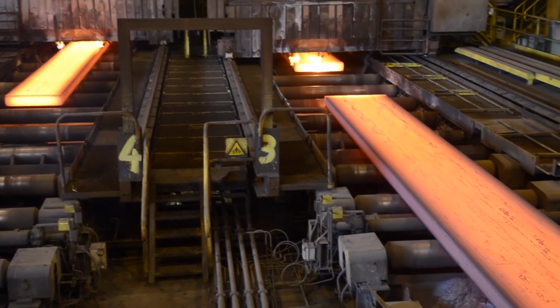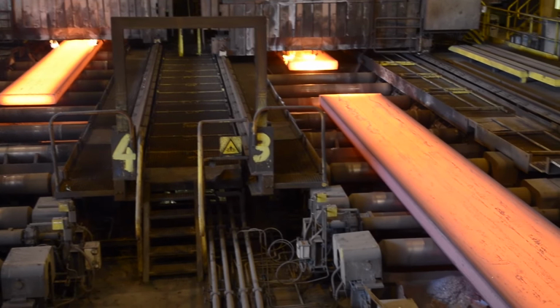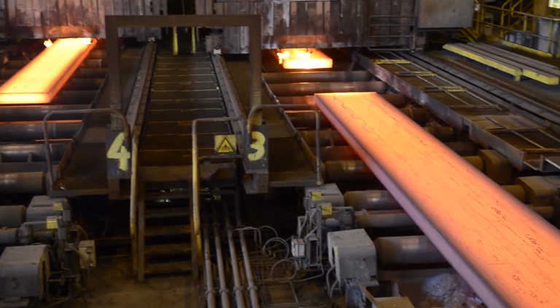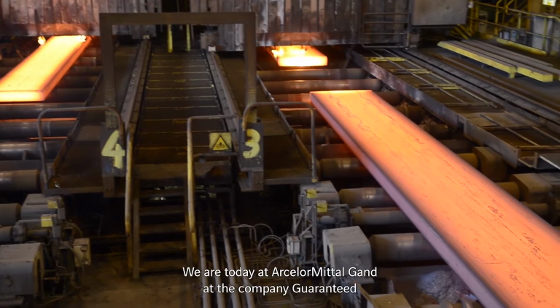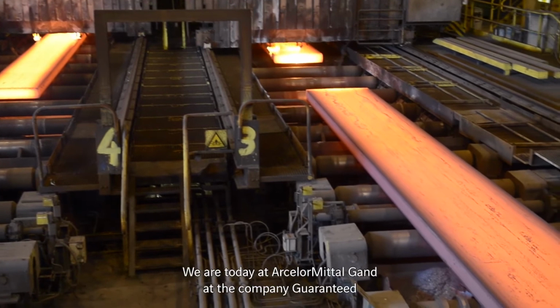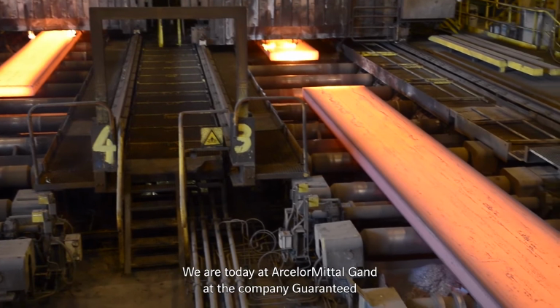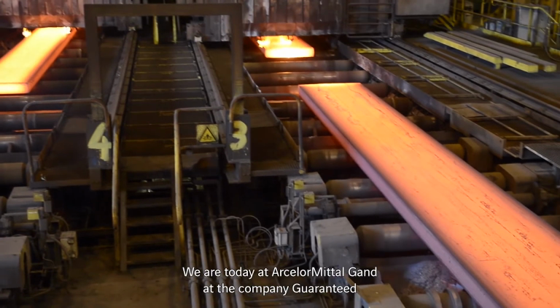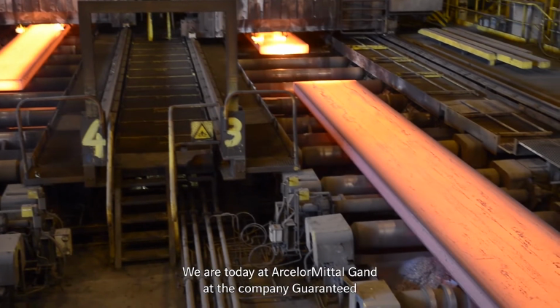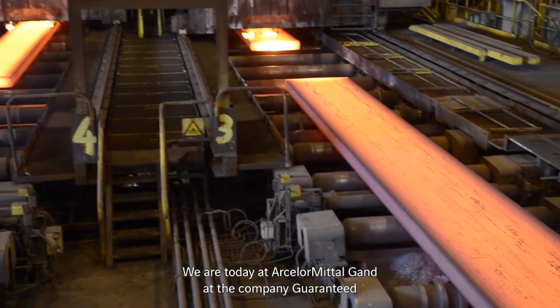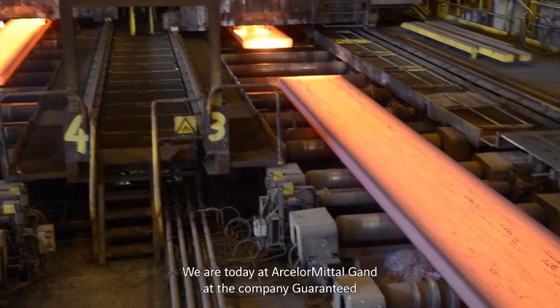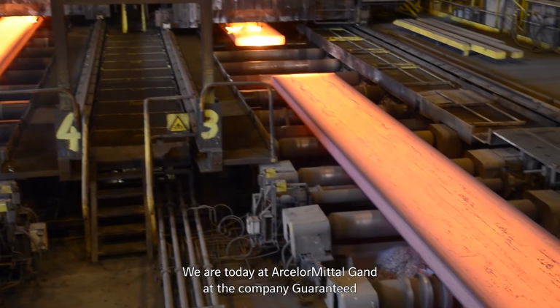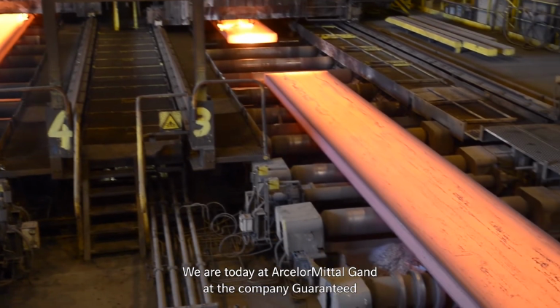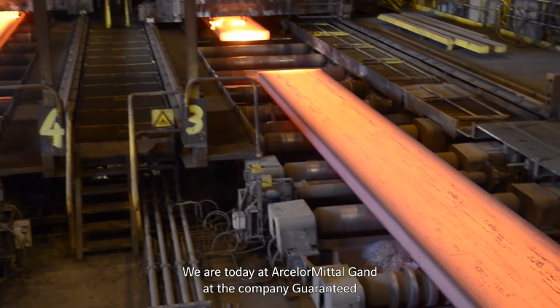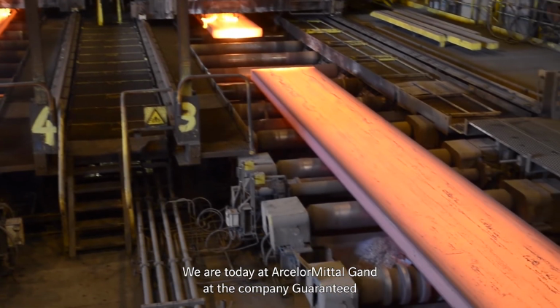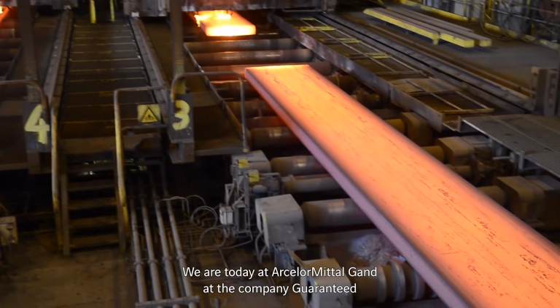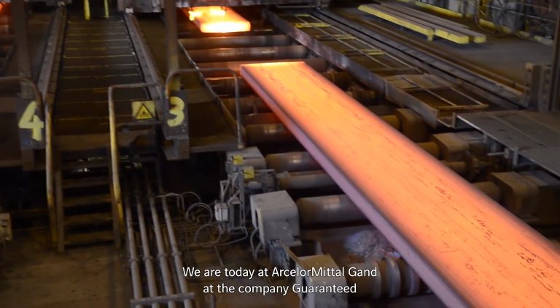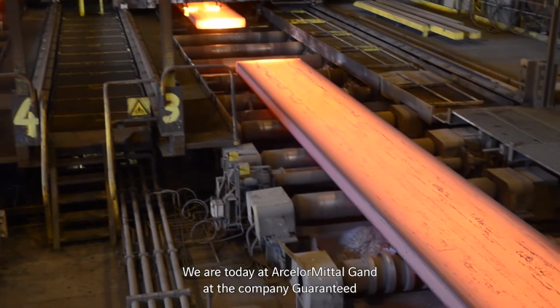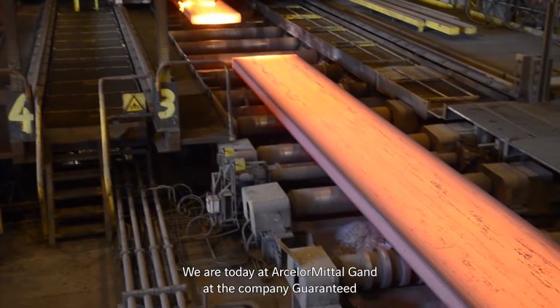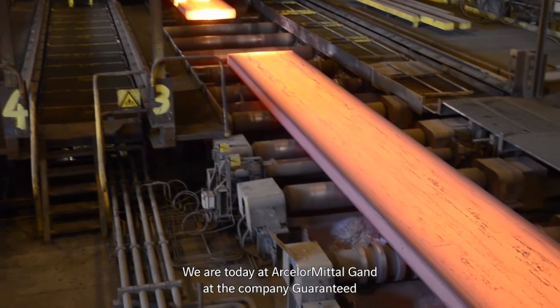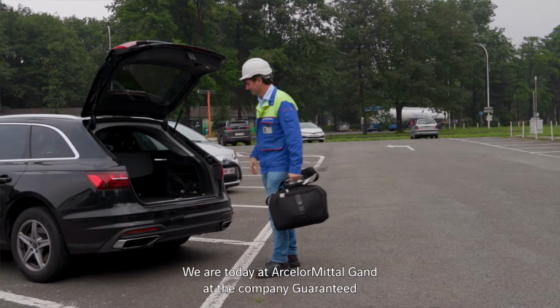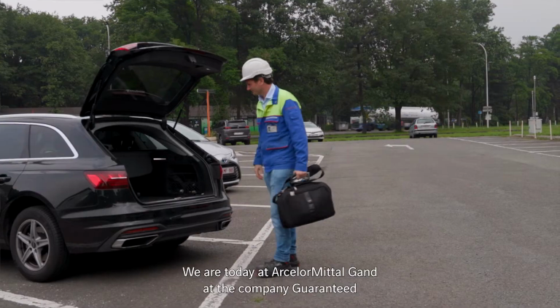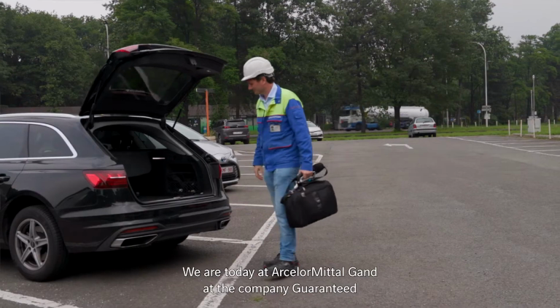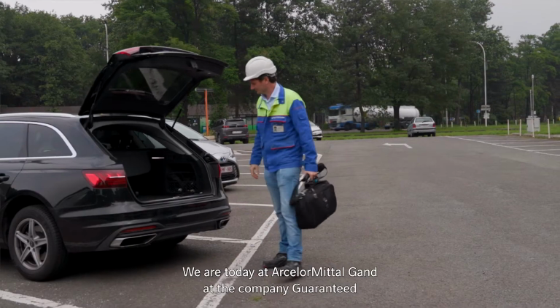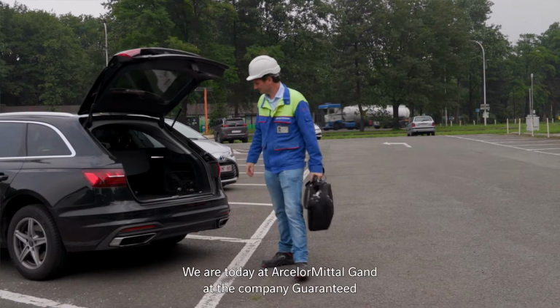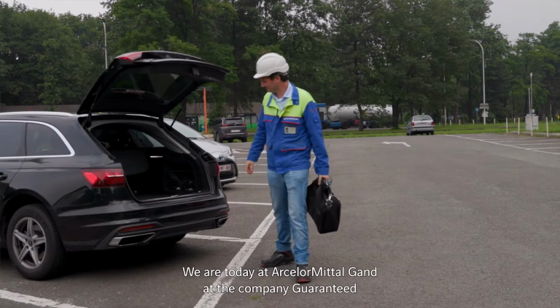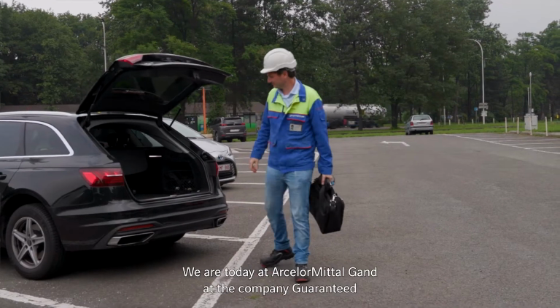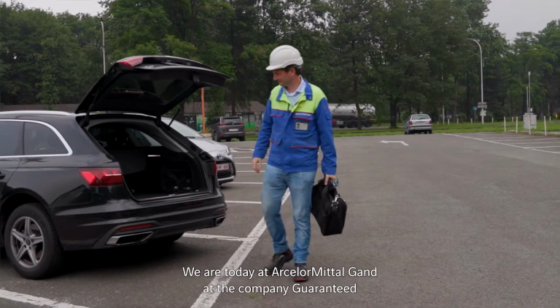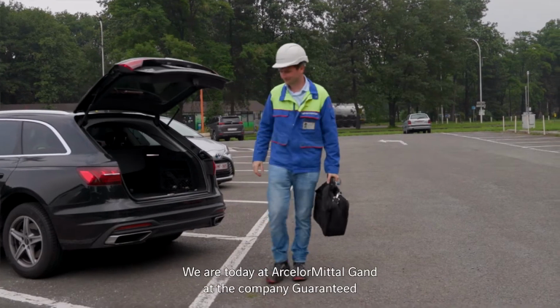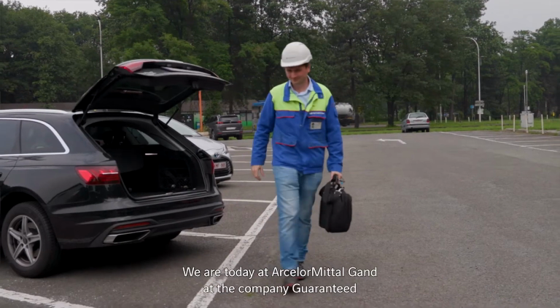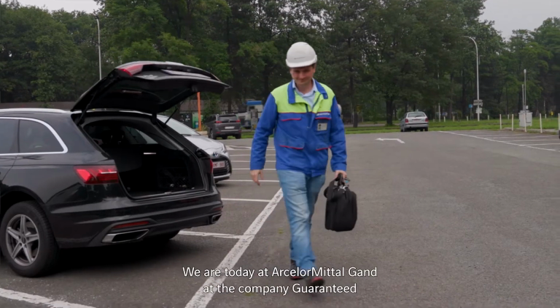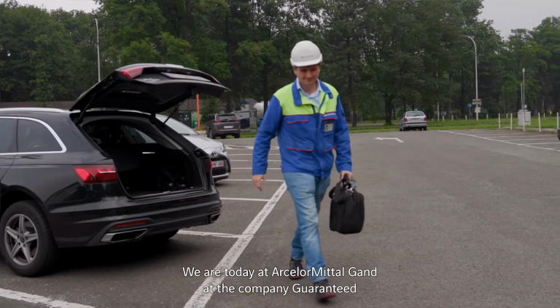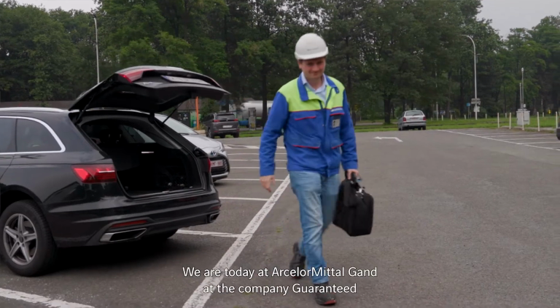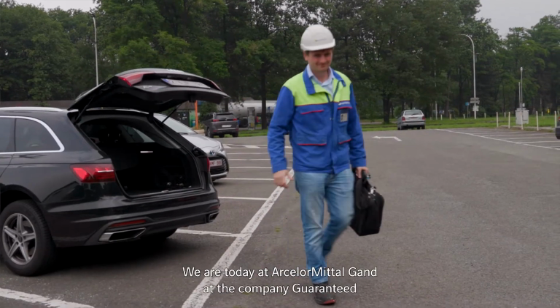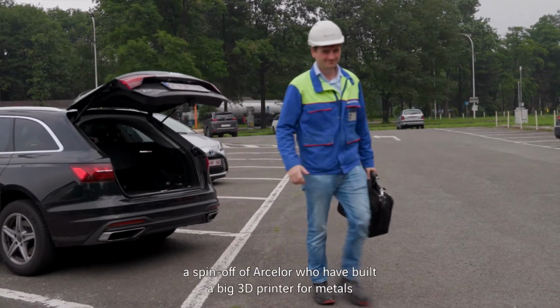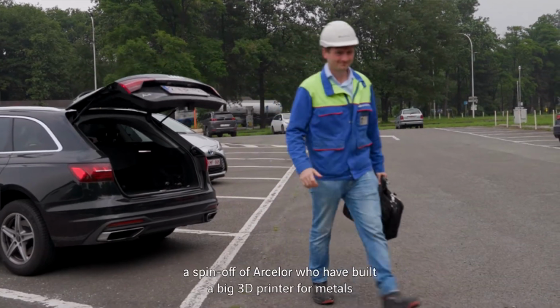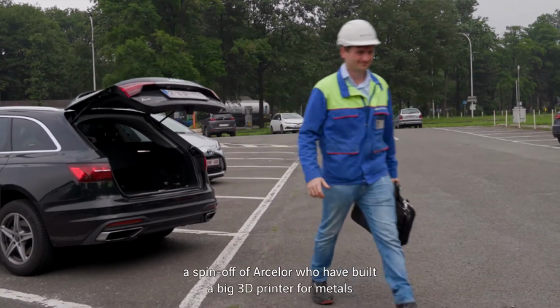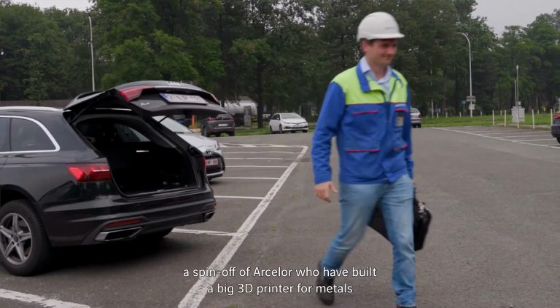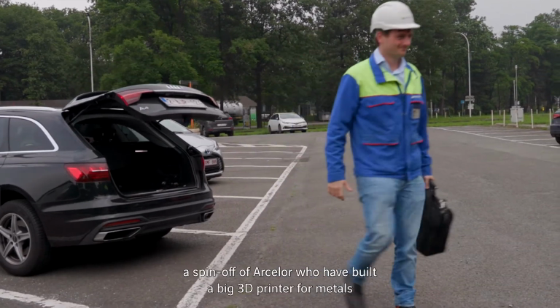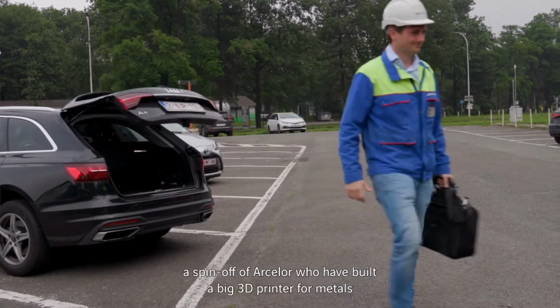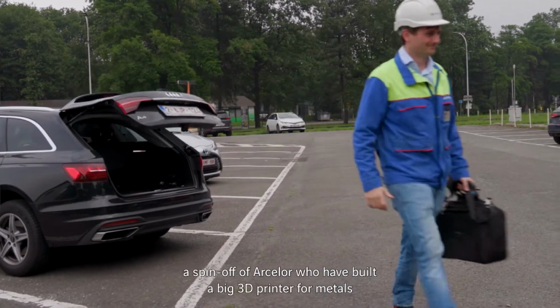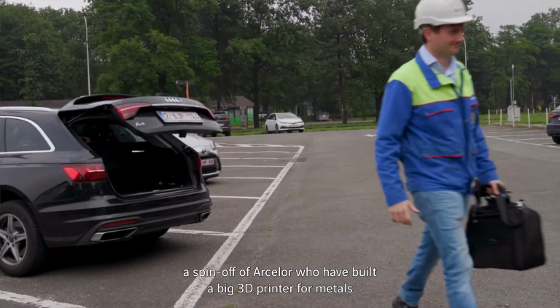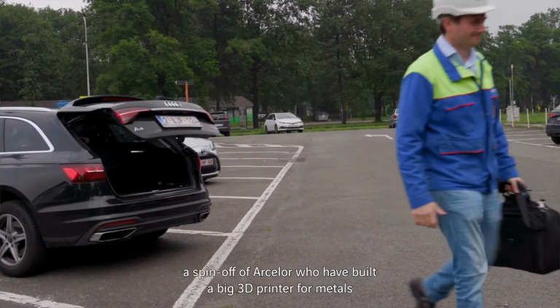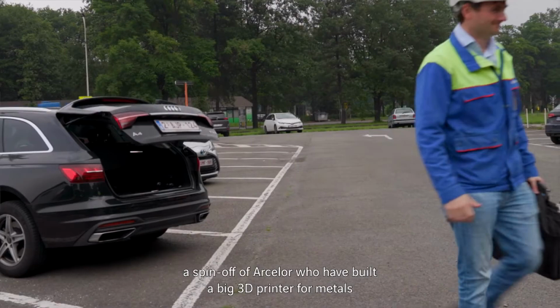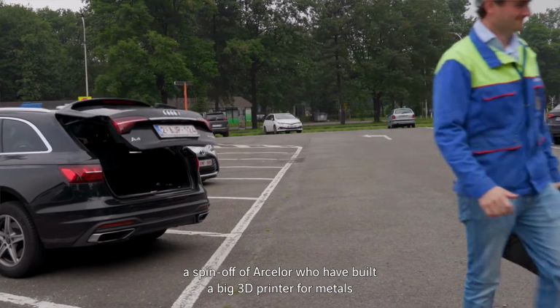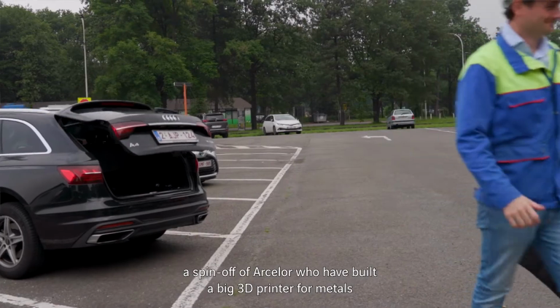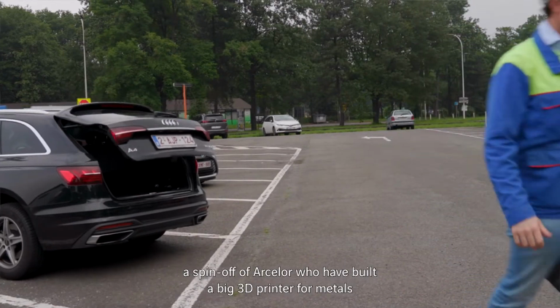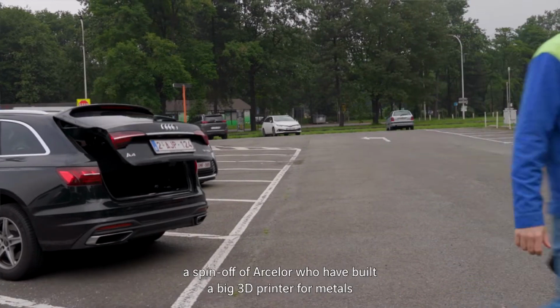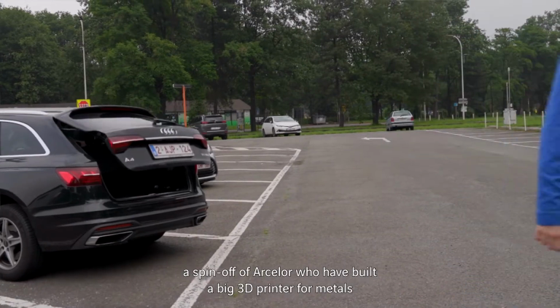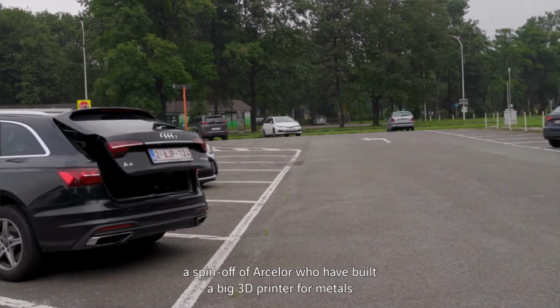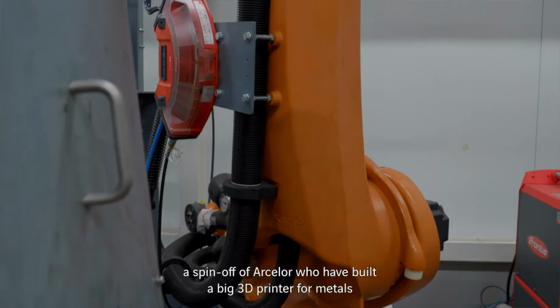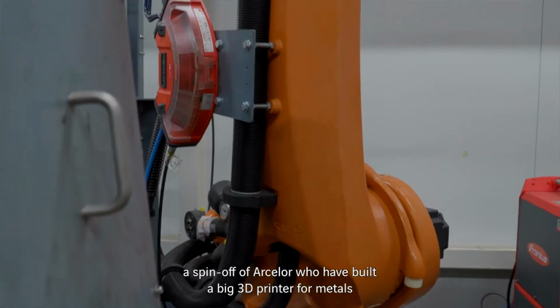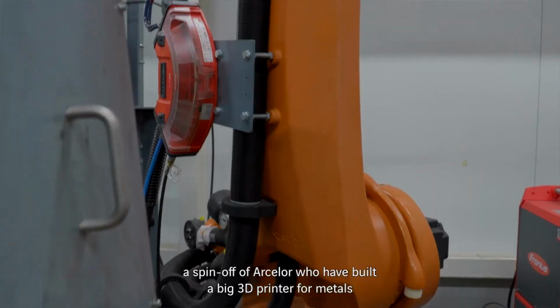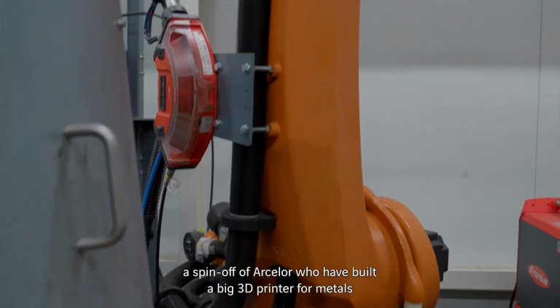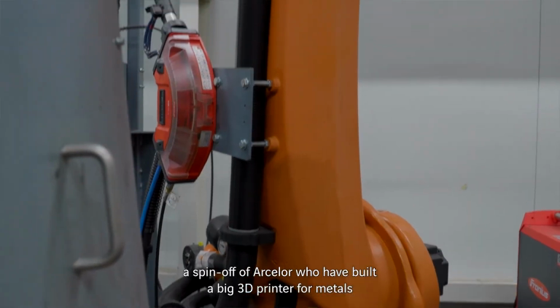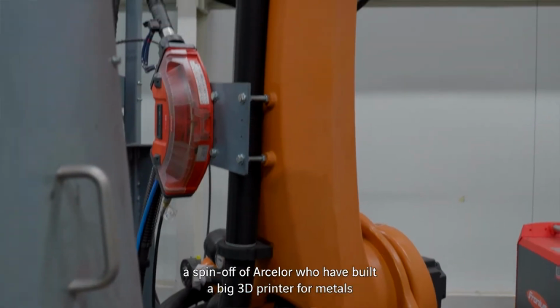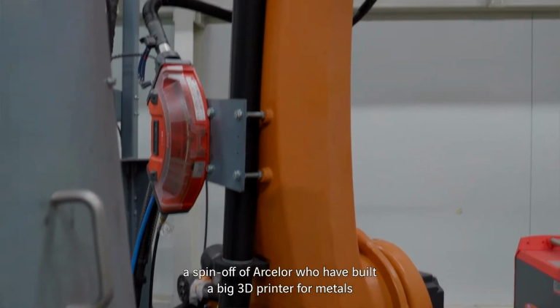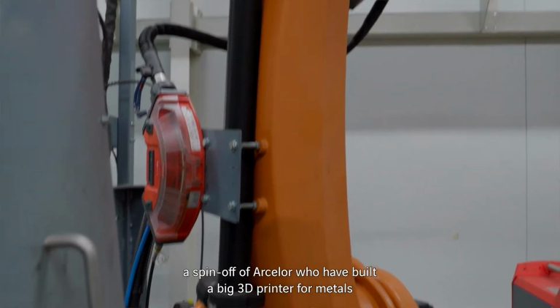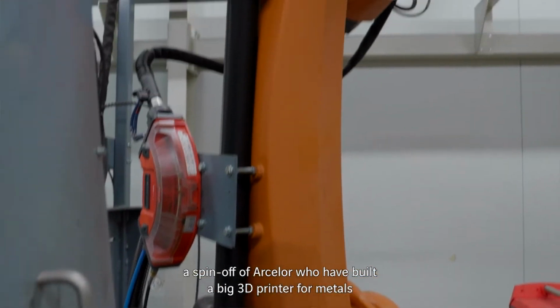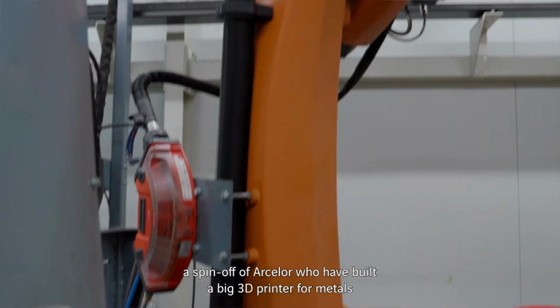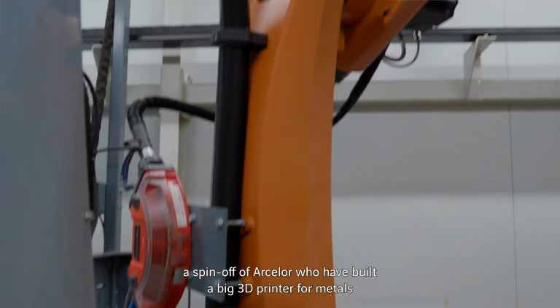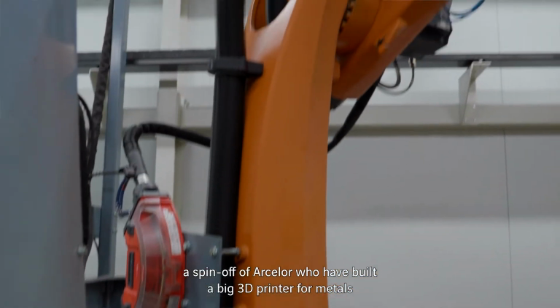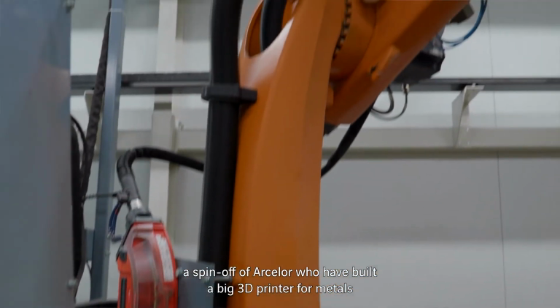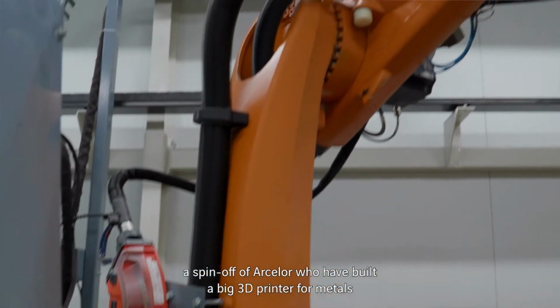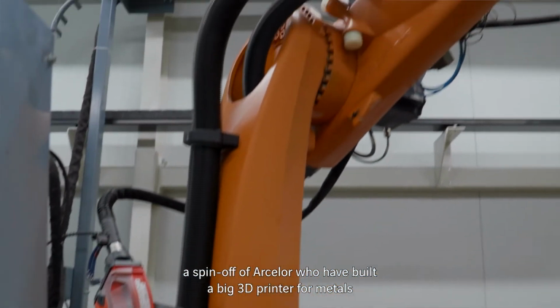We are today at Arcelor Metal Gant, a company that is a spin-off of Arcelor, who has built a big 3D printer for metals.